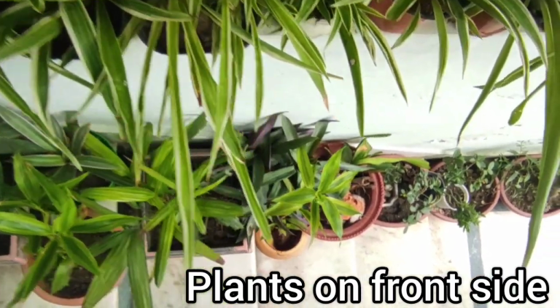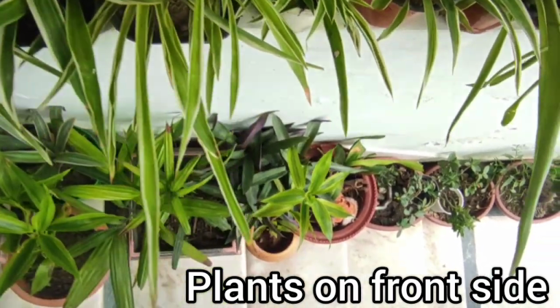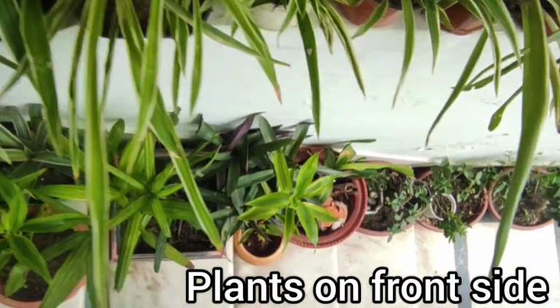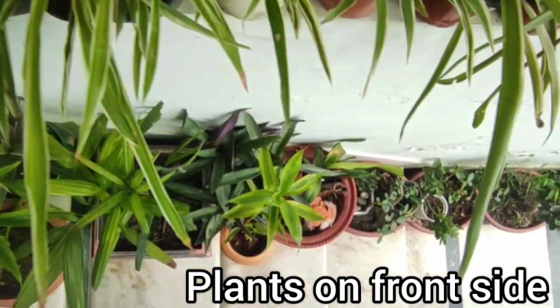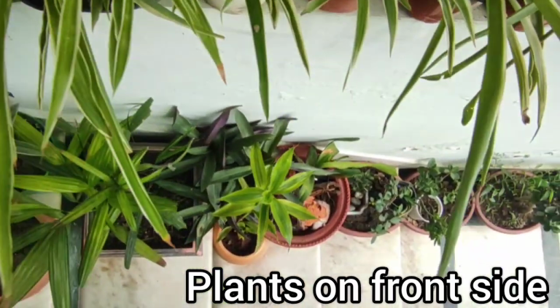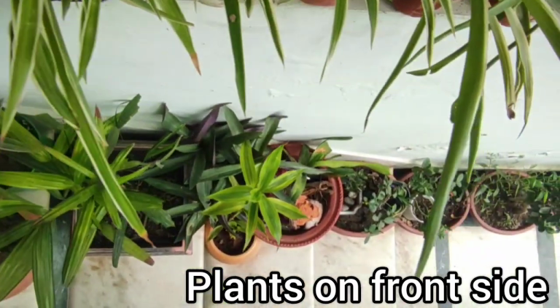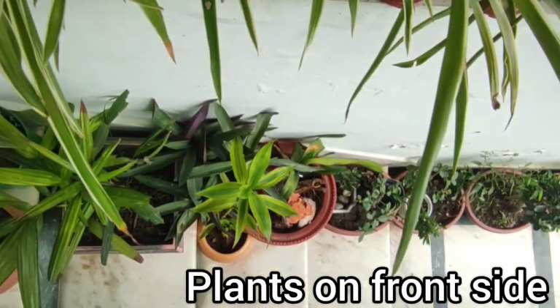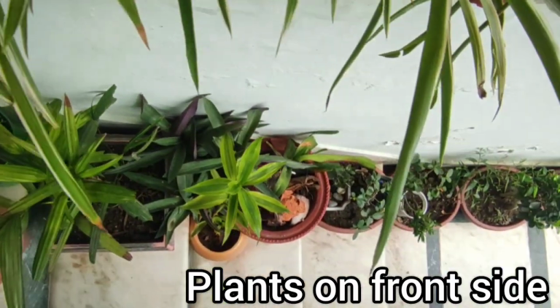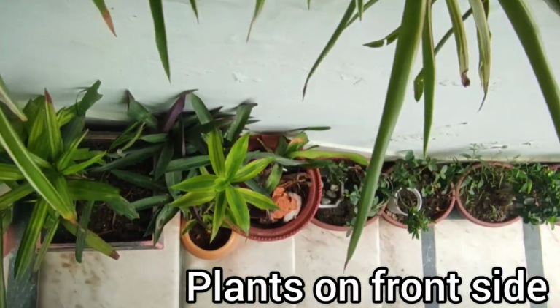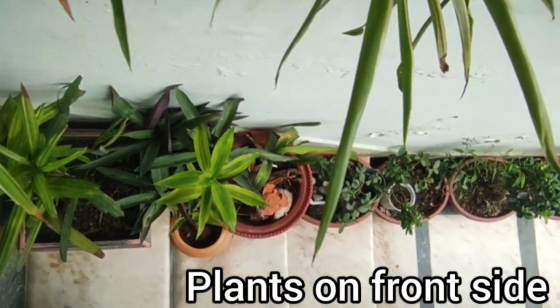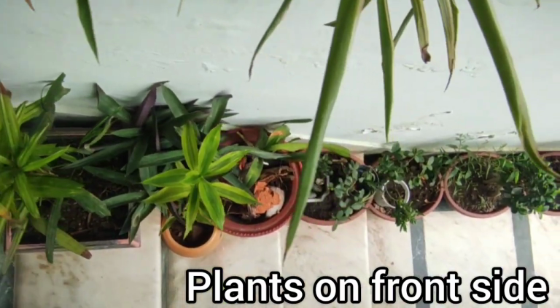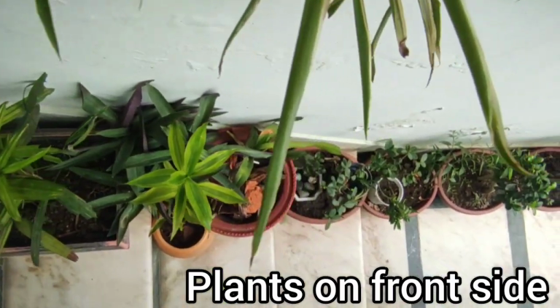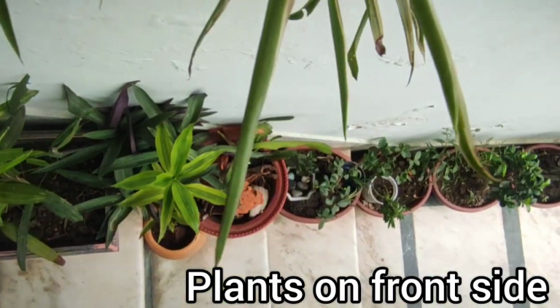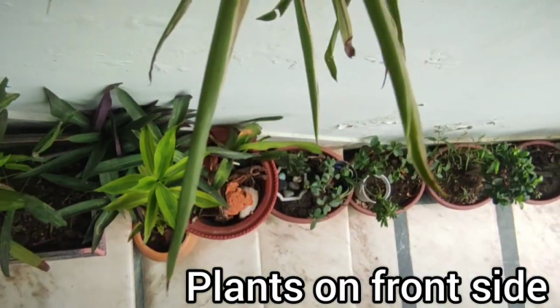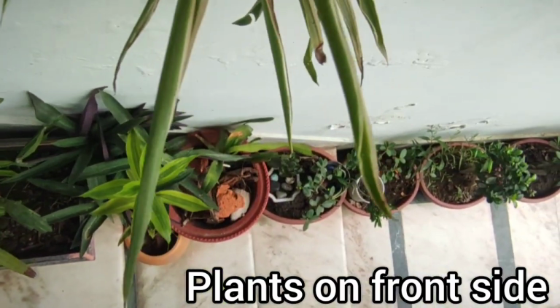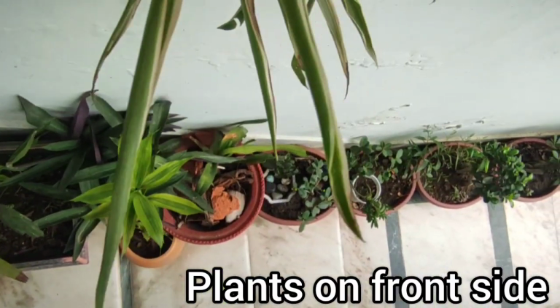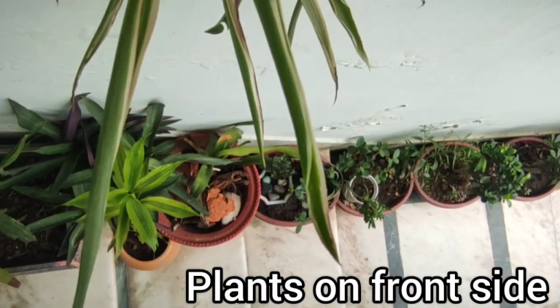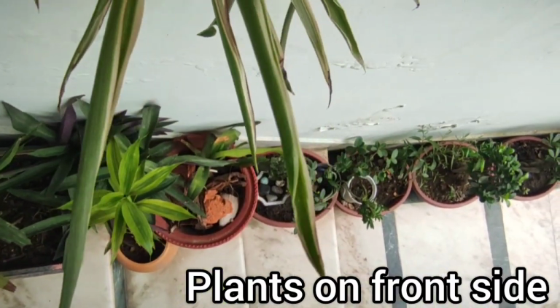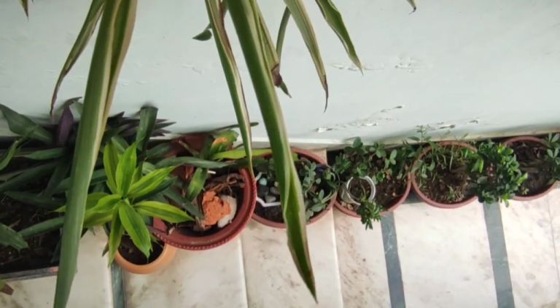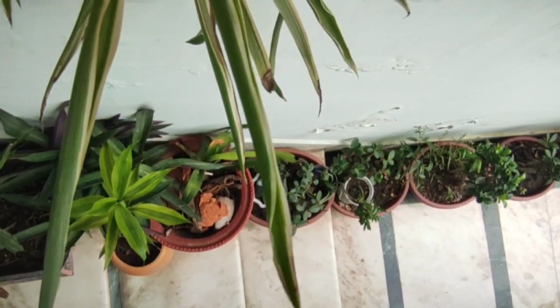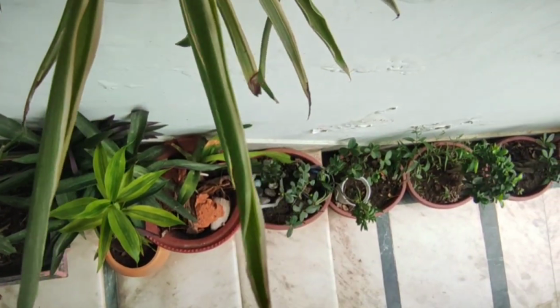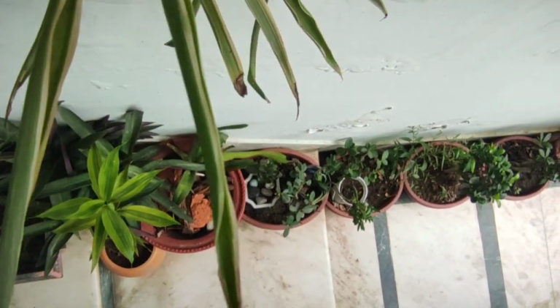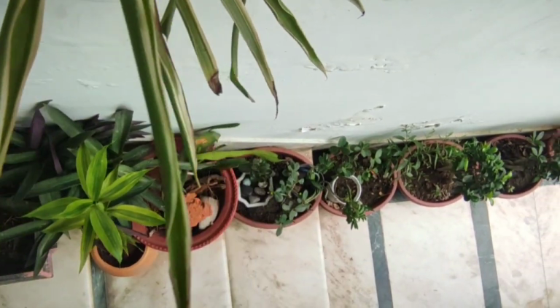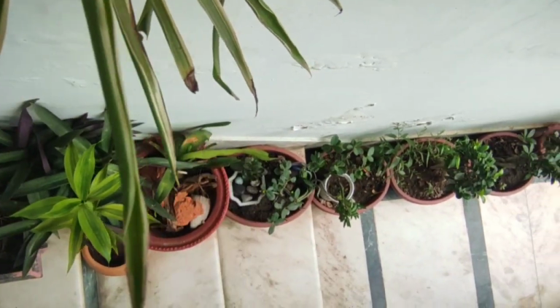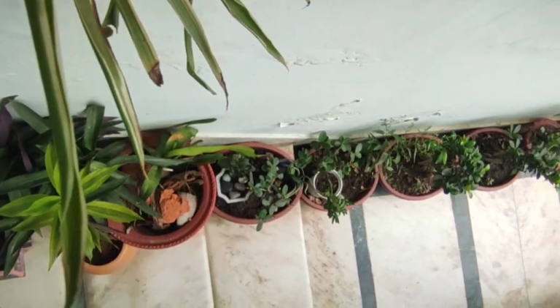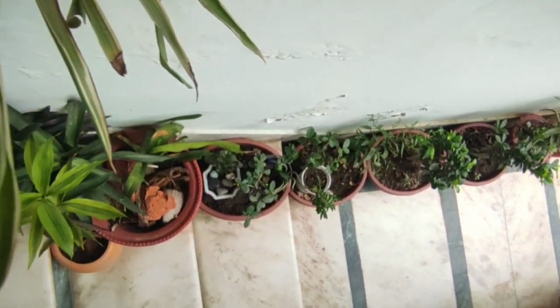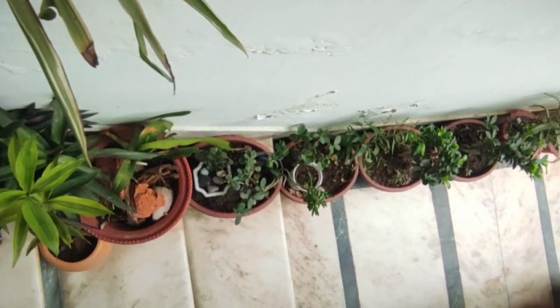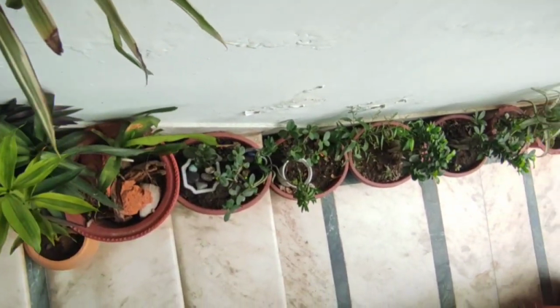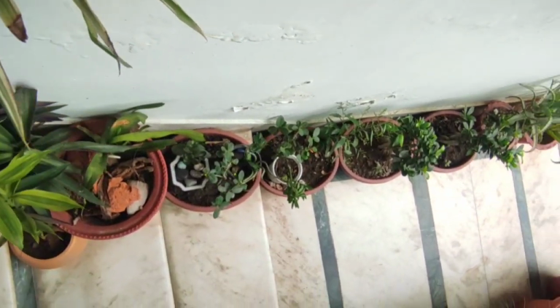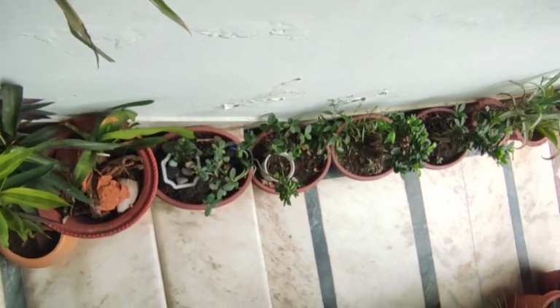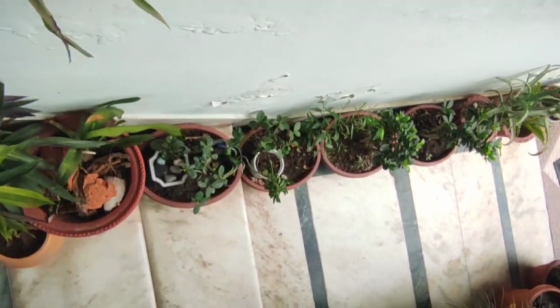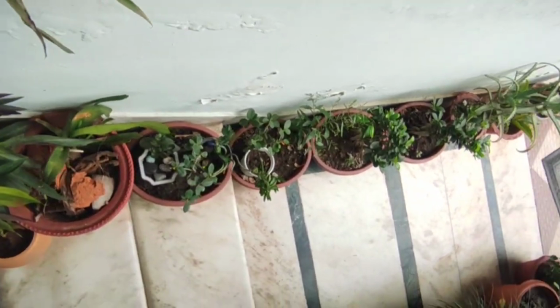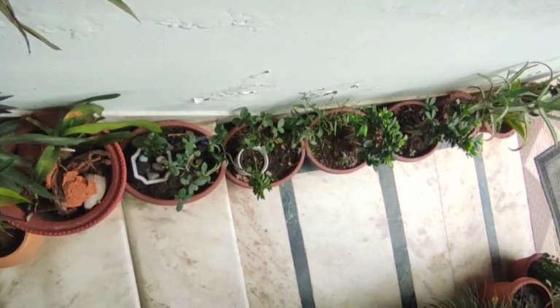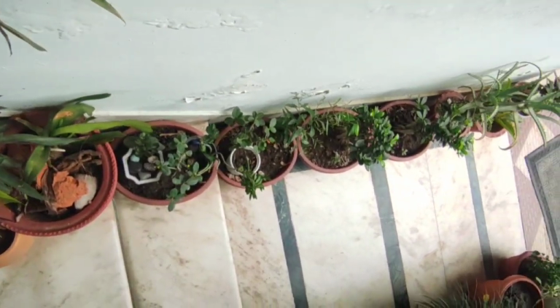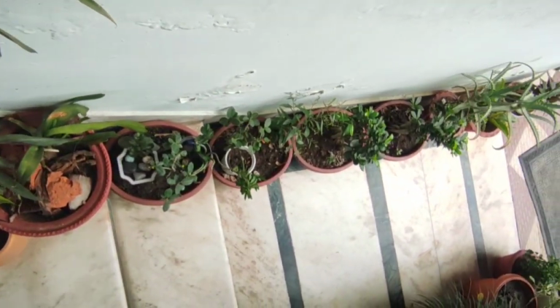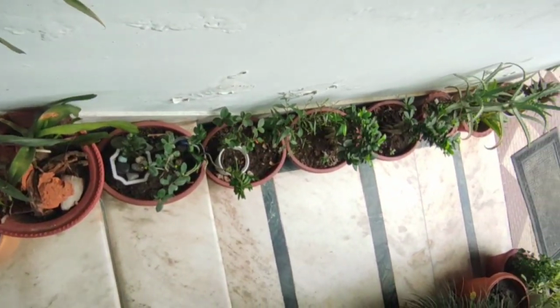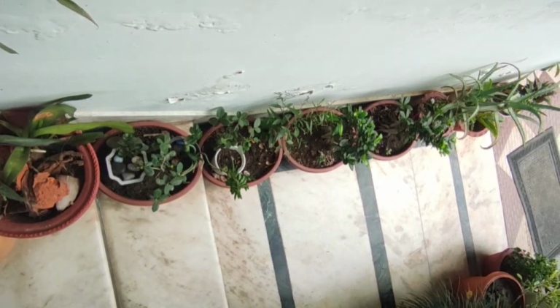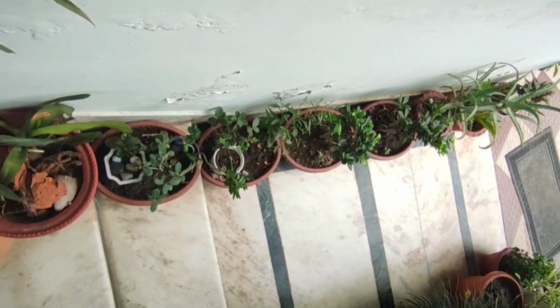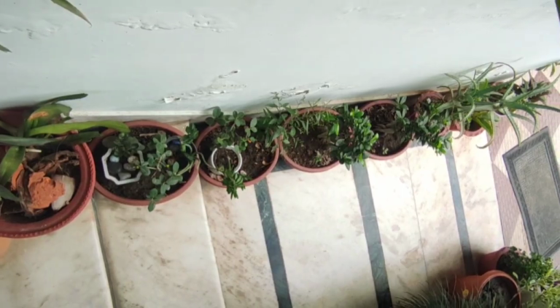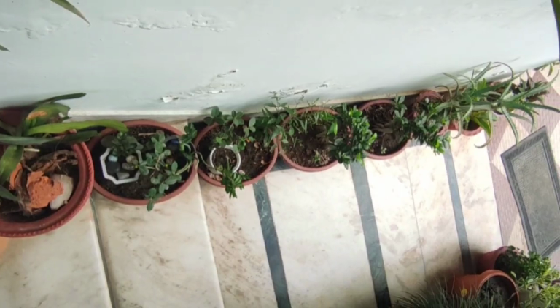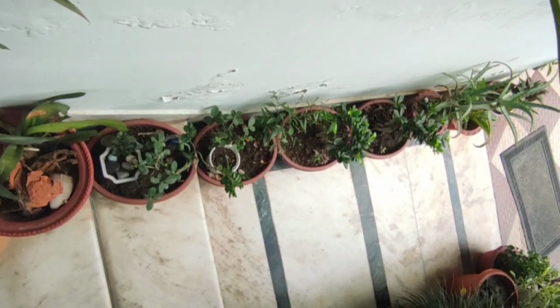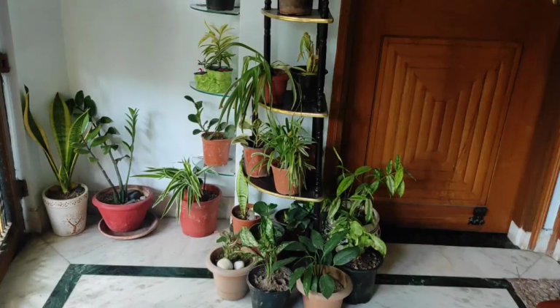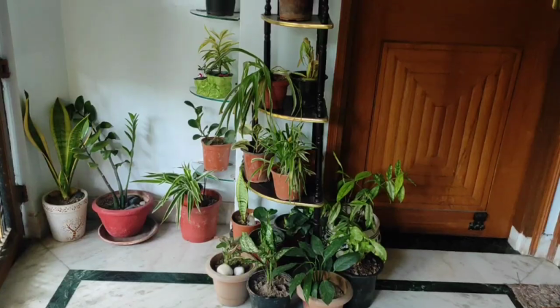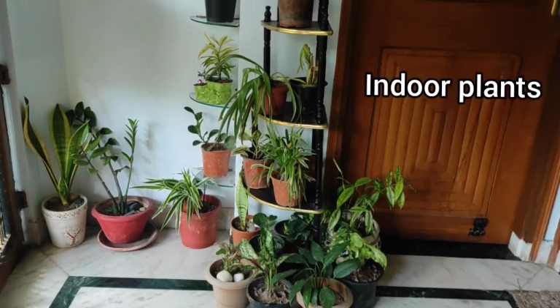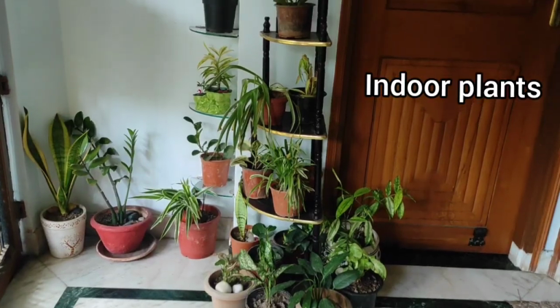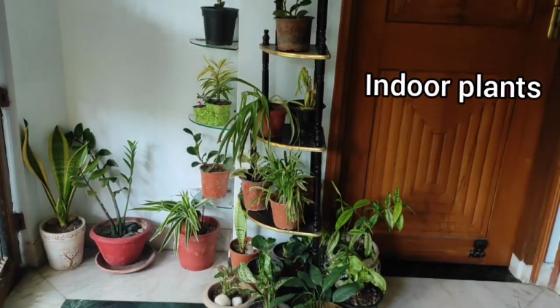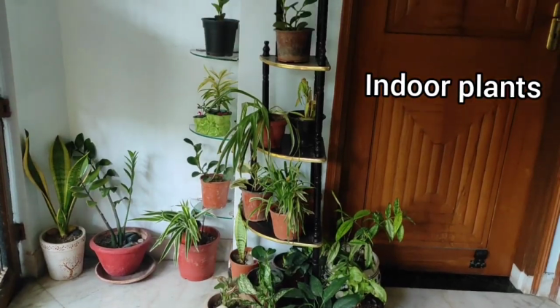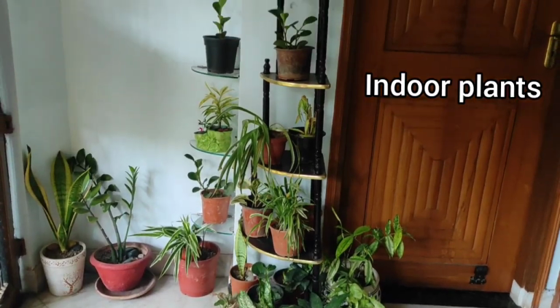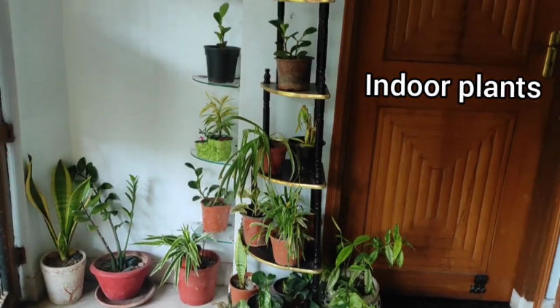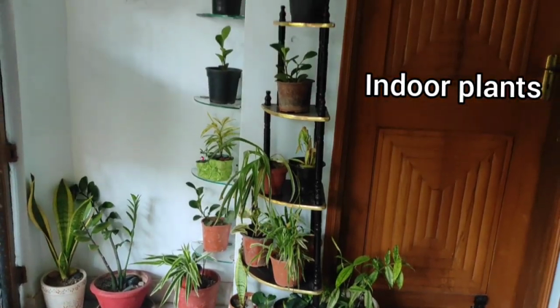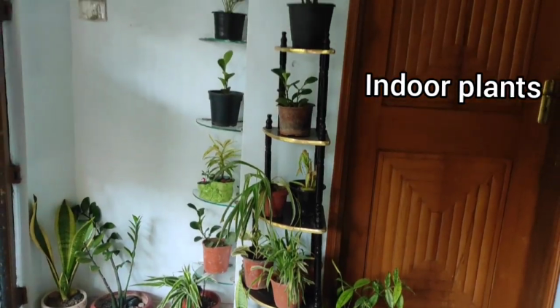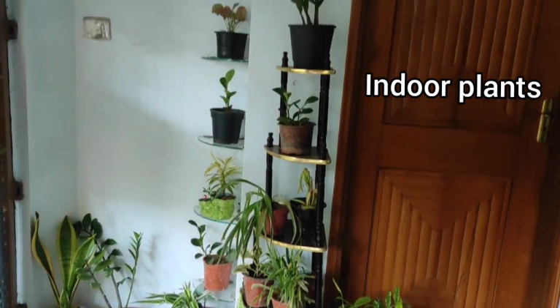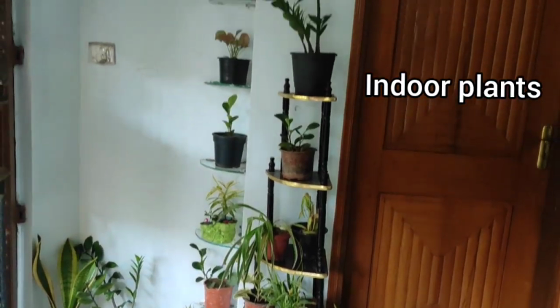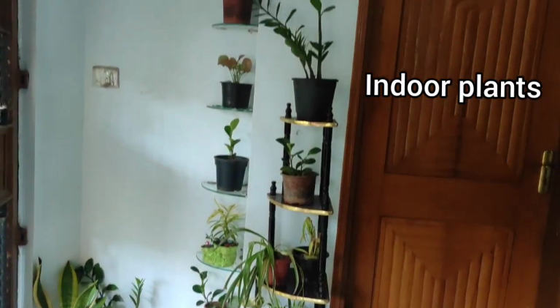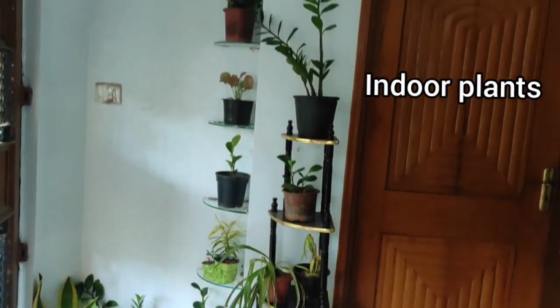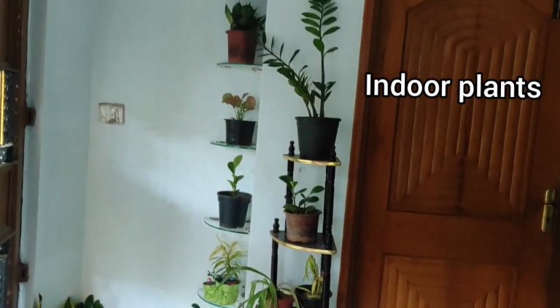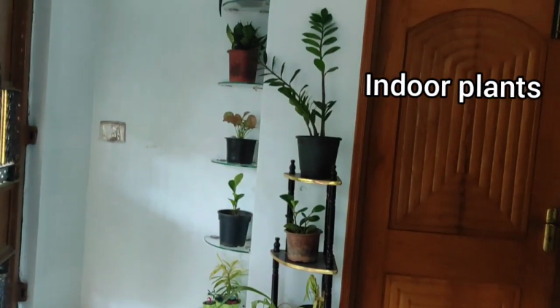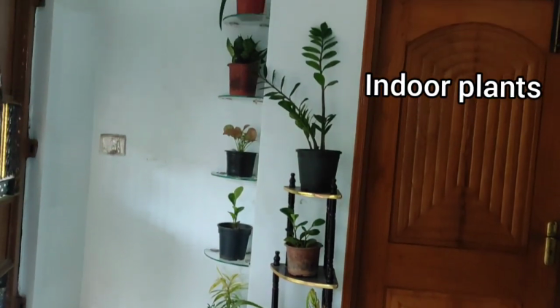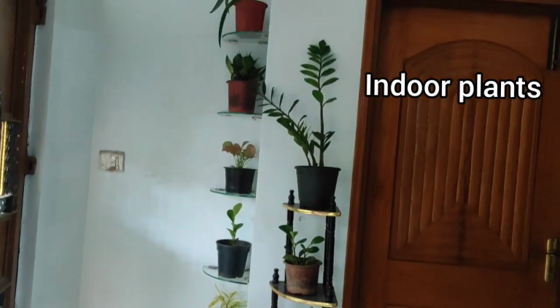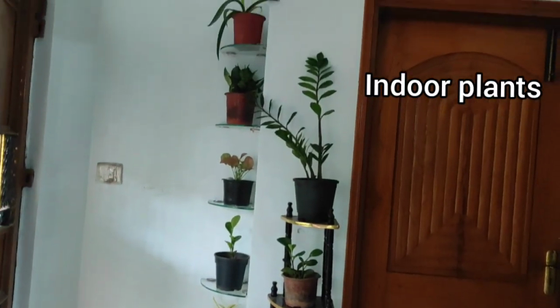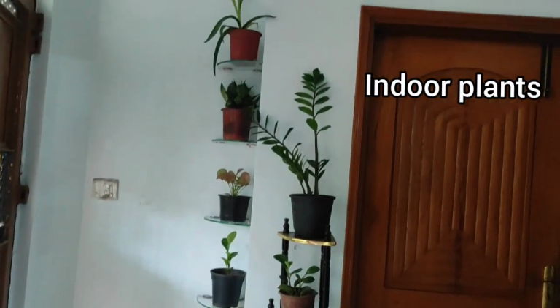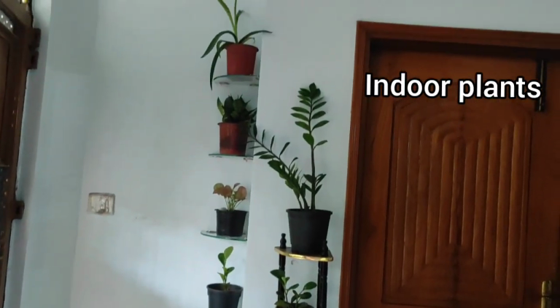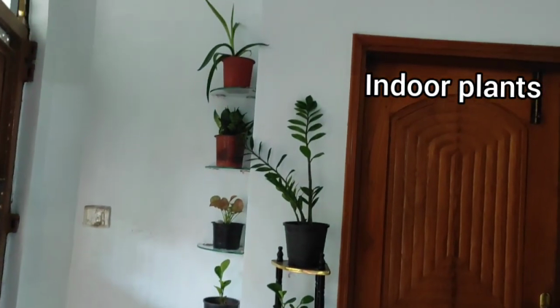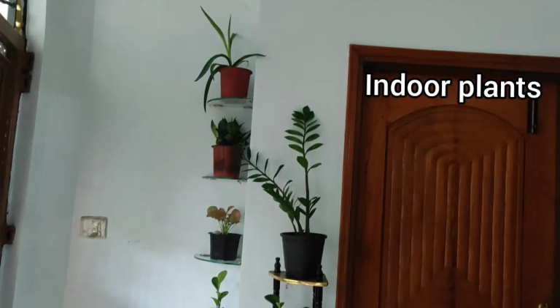There are a lot of spider plants, like a rock palm, a rocky bamboo, a bonsai tree, etc. This is a lot of plants that are at the front side door.